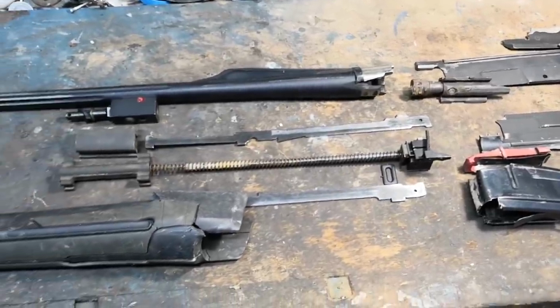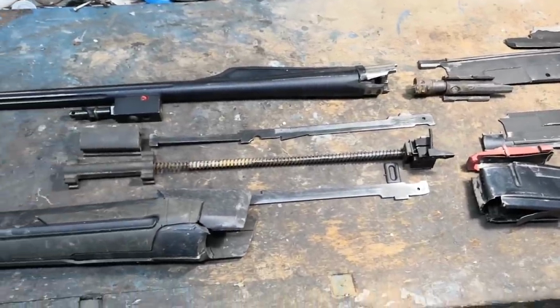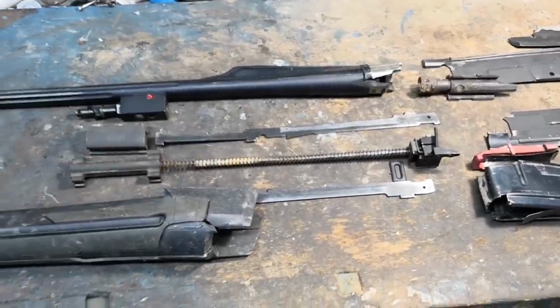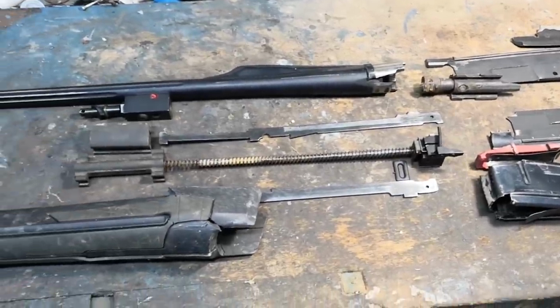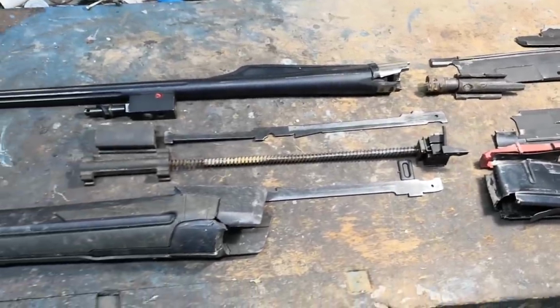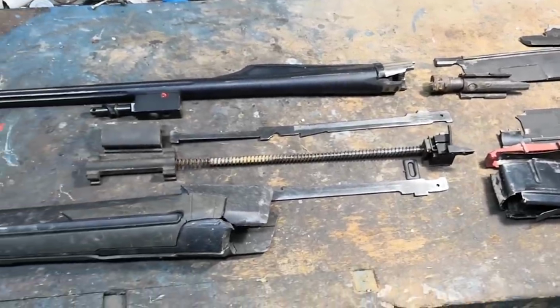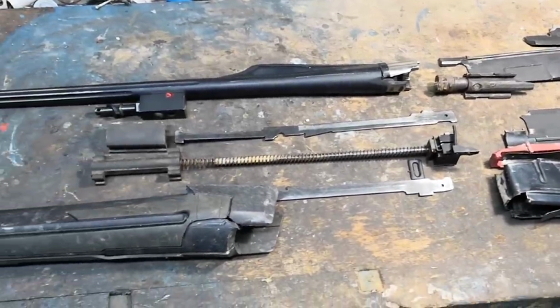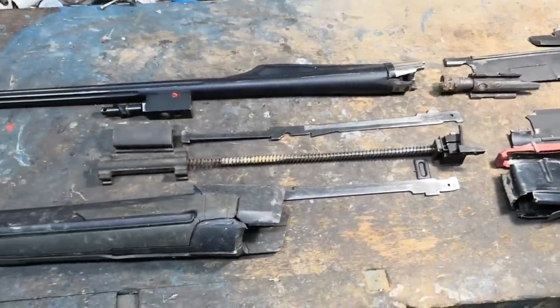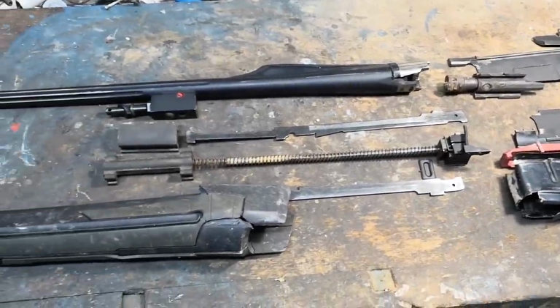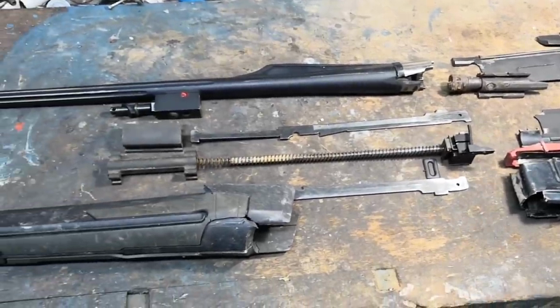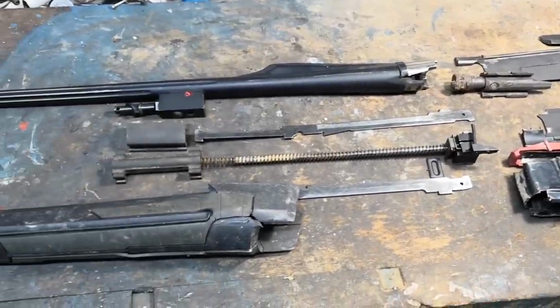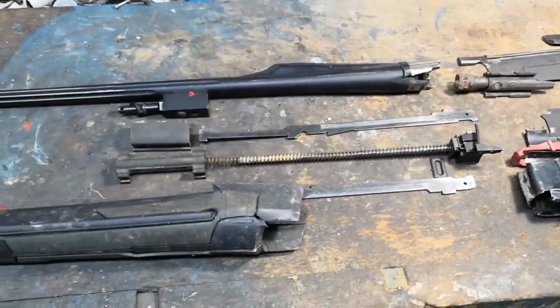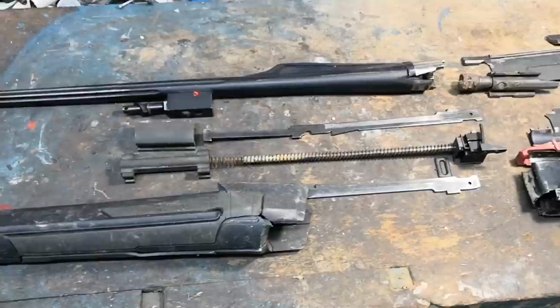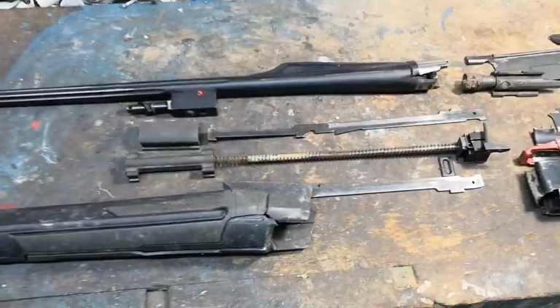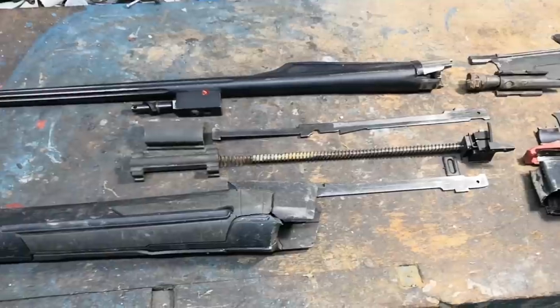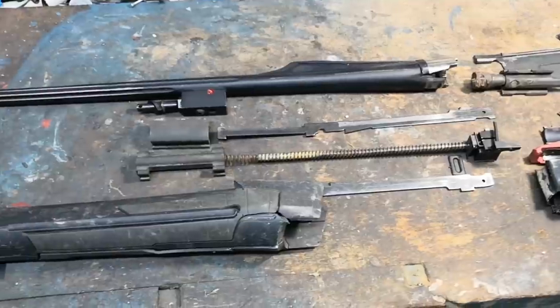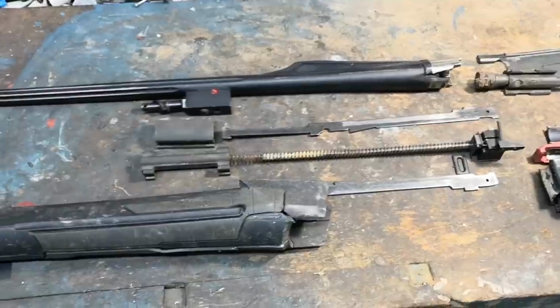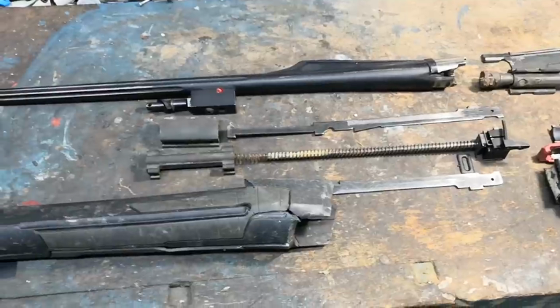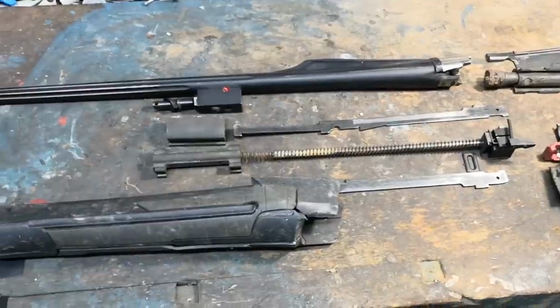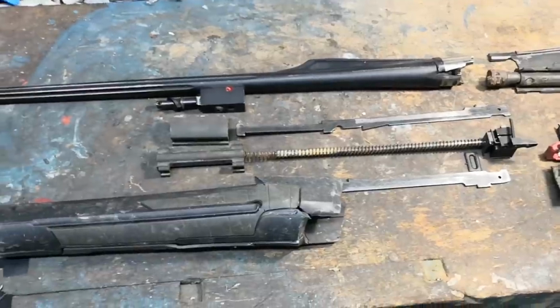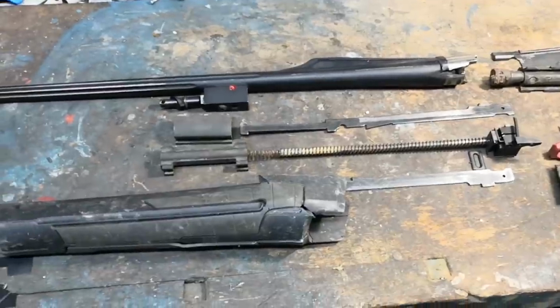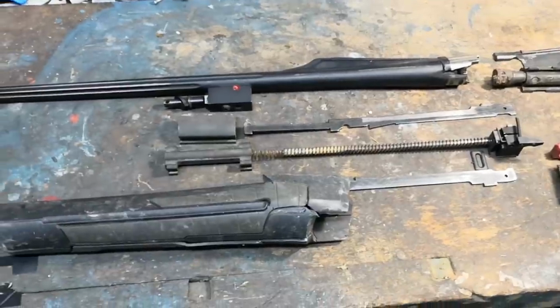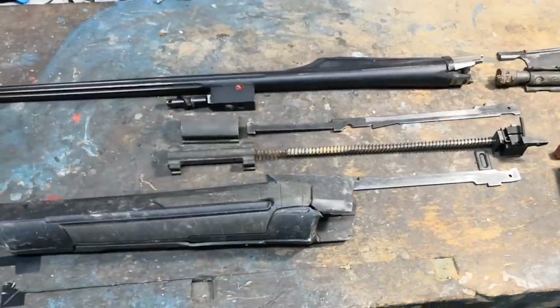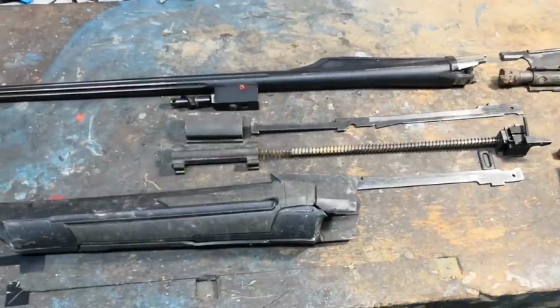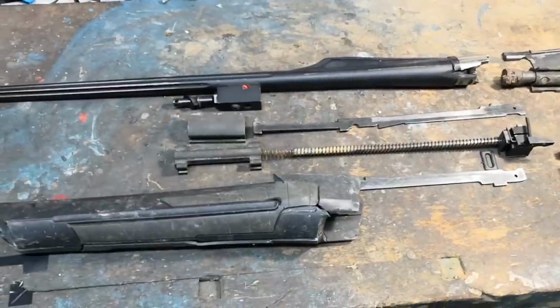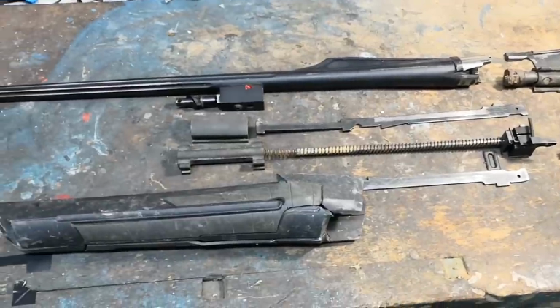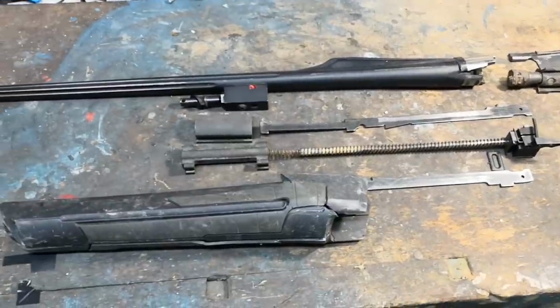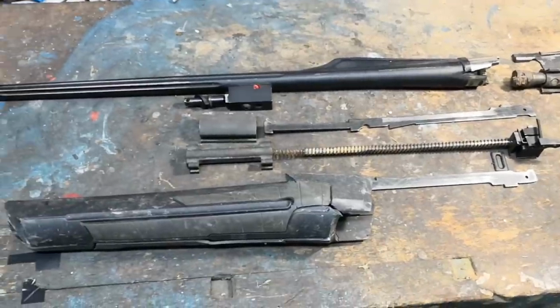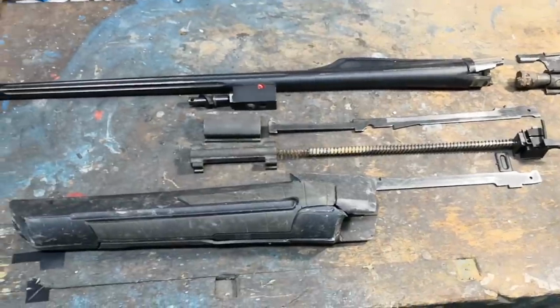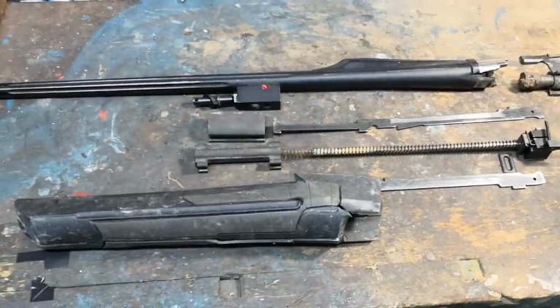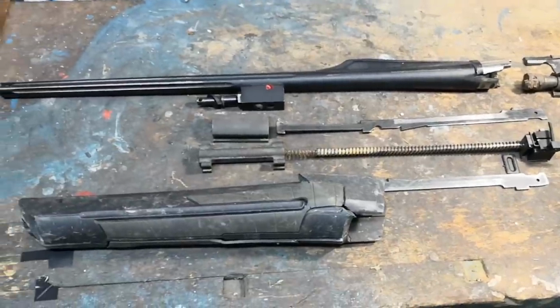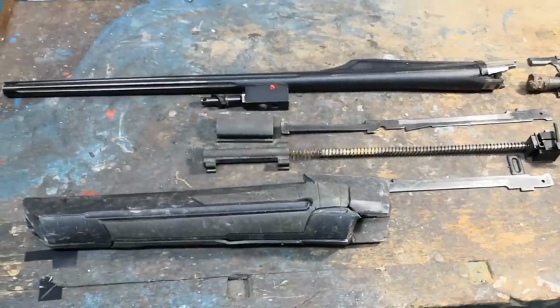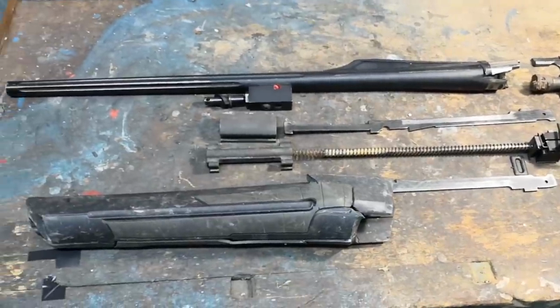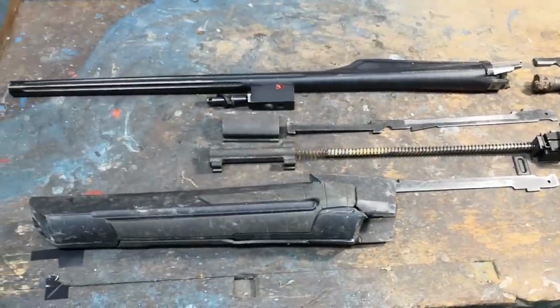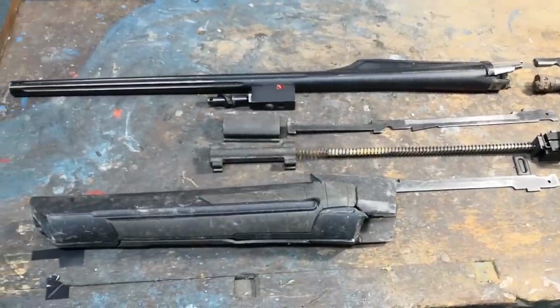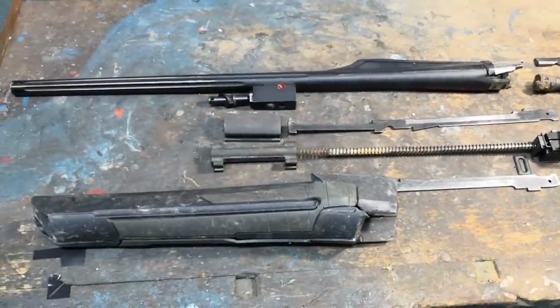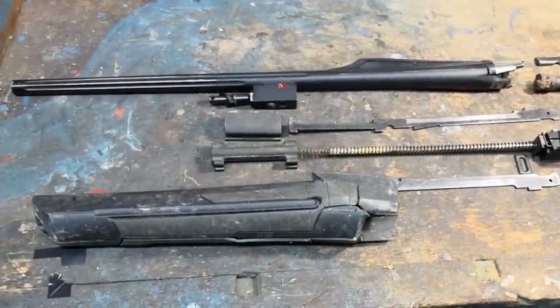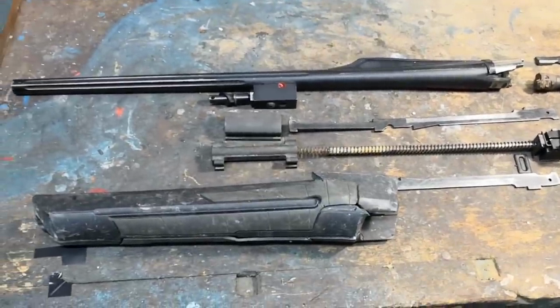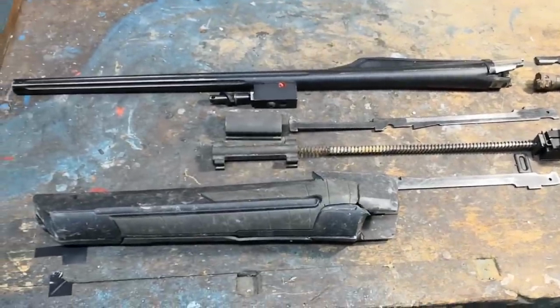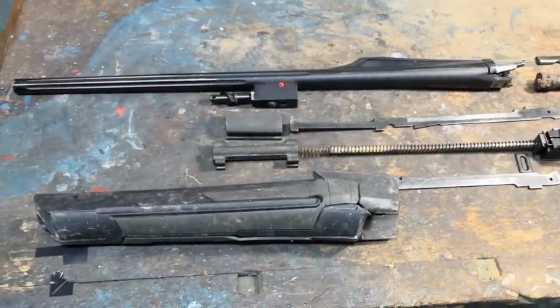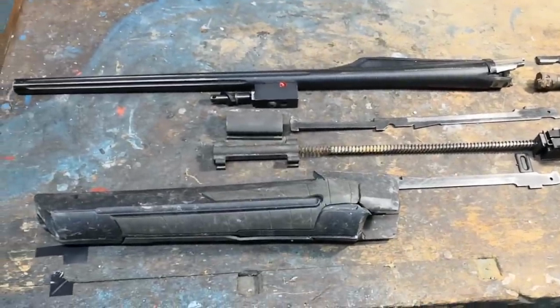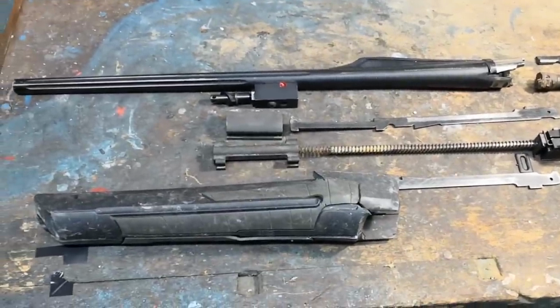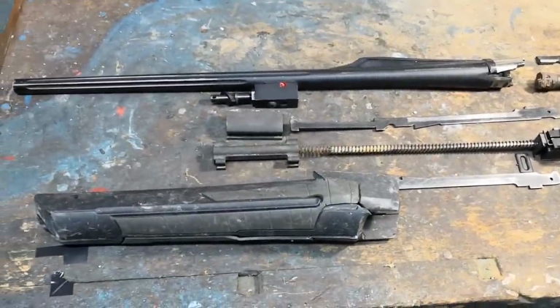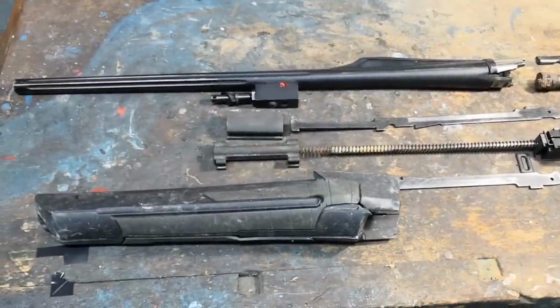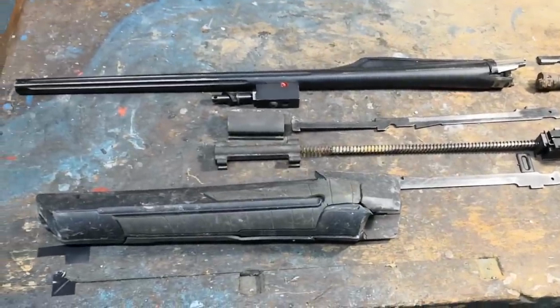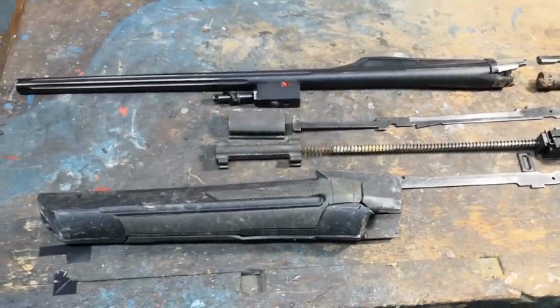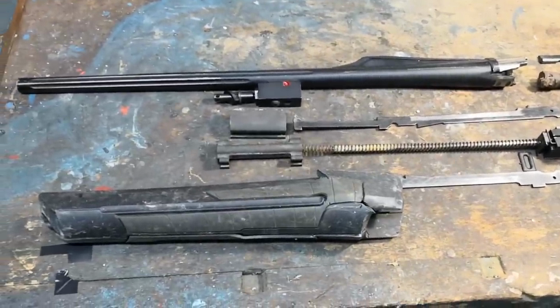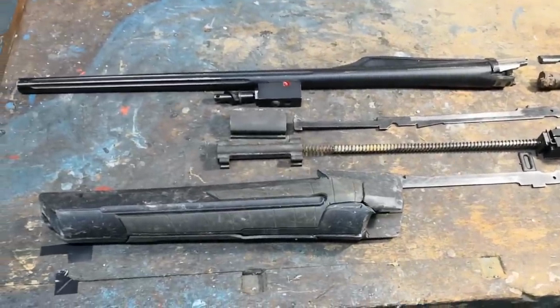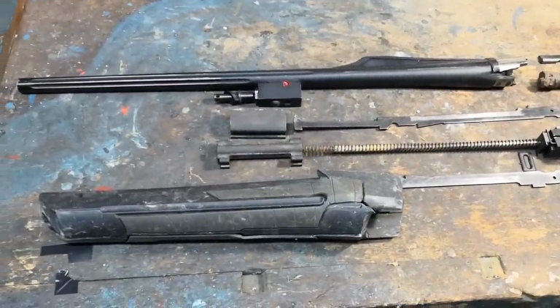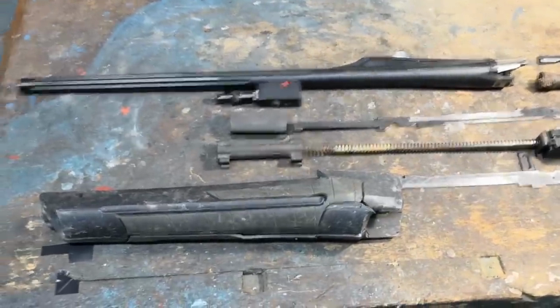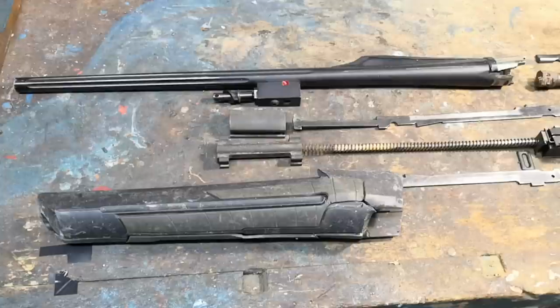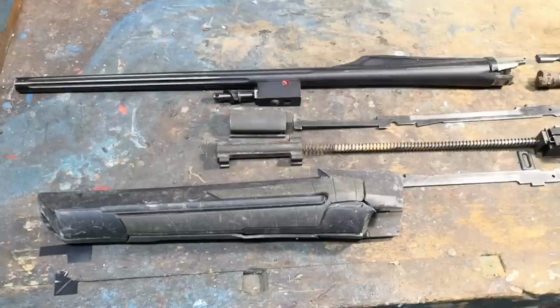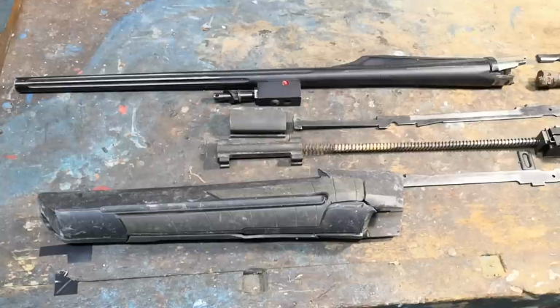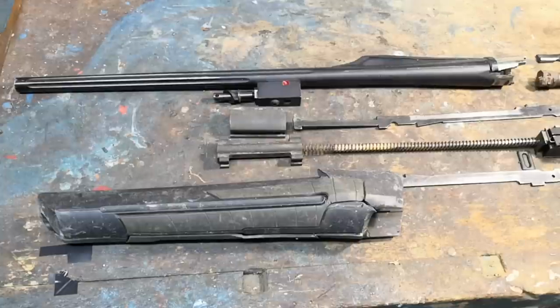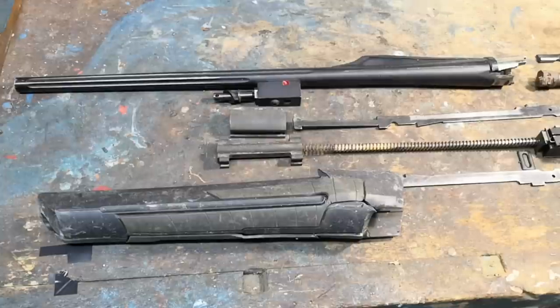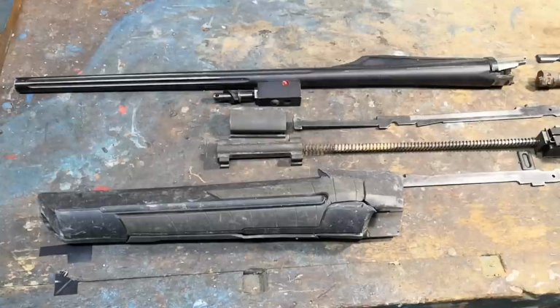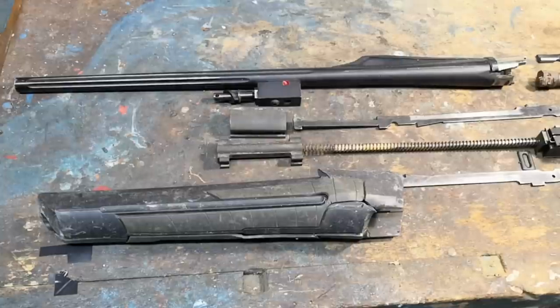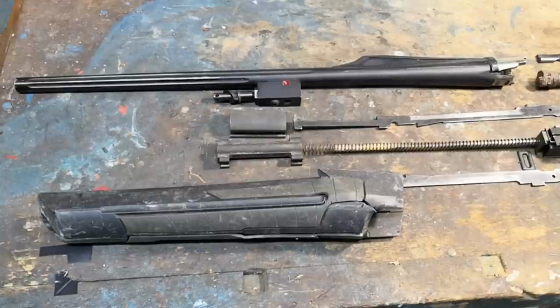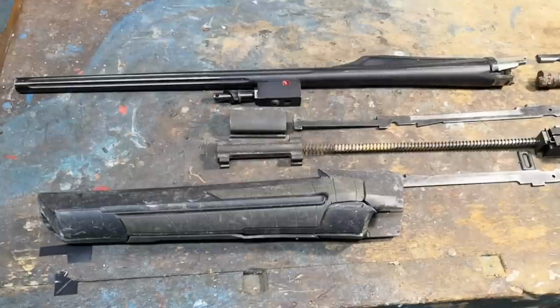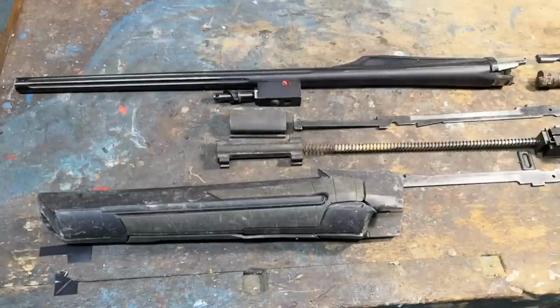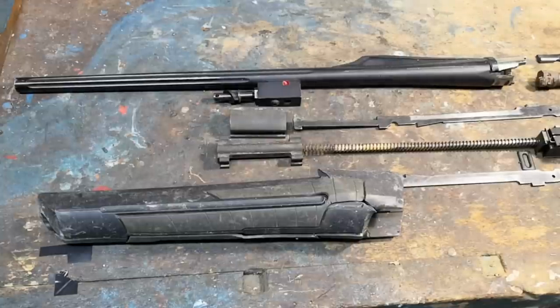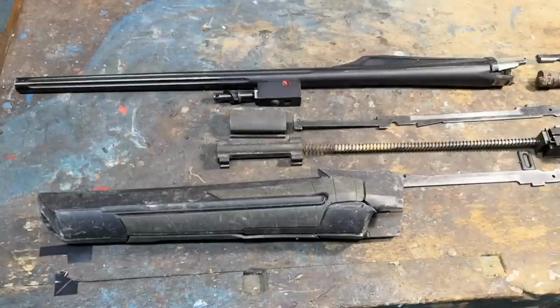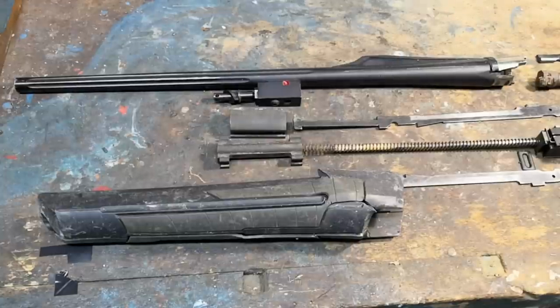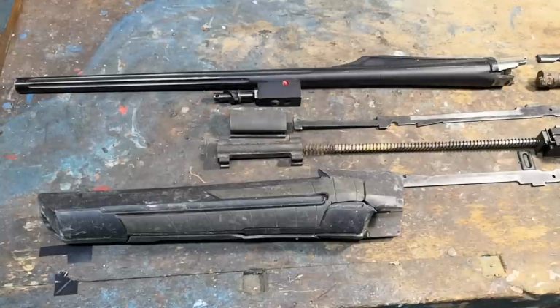It used to be a .30-06 Browning Bar, a quite fine semi-automatic hunting rifle, and then it blew up.